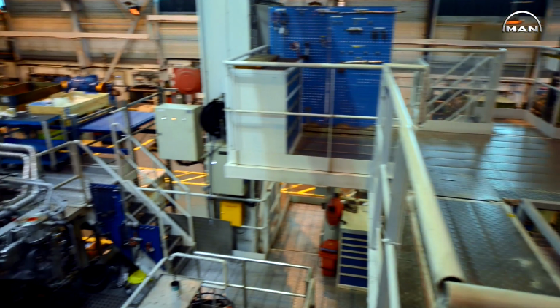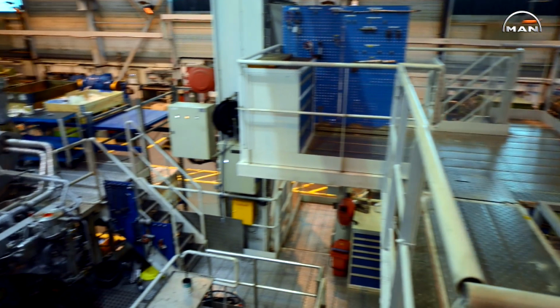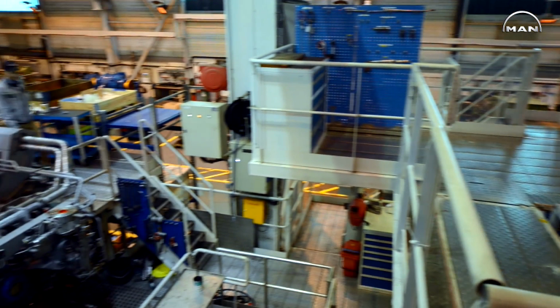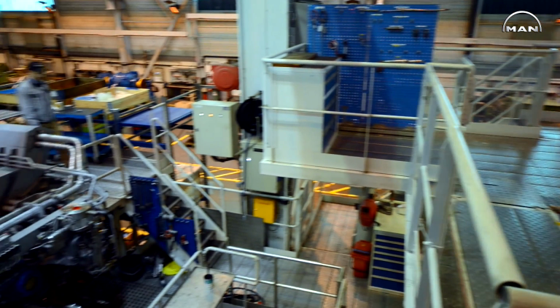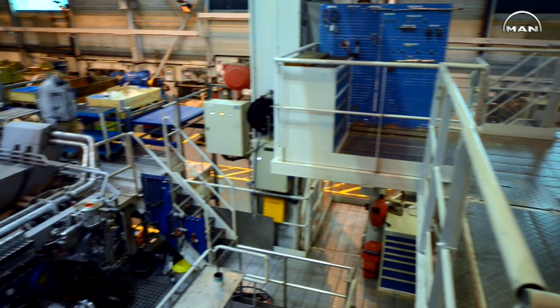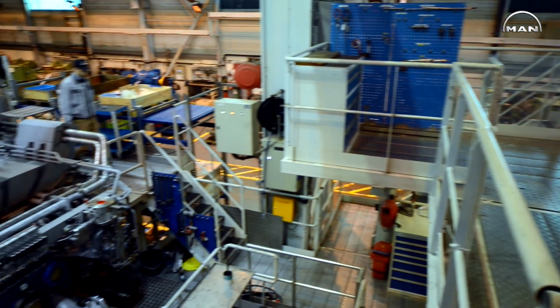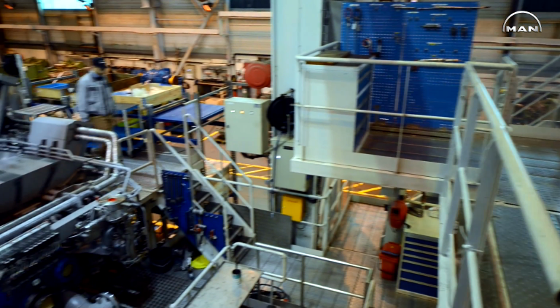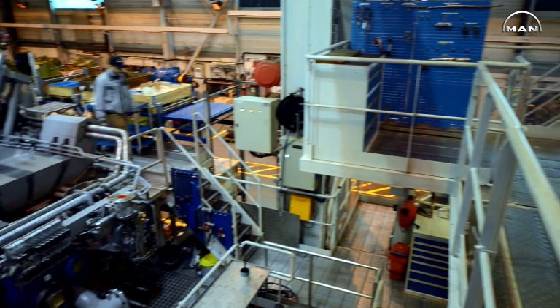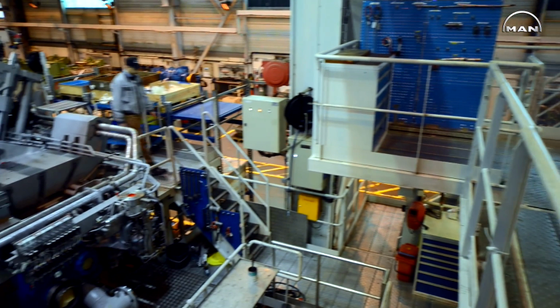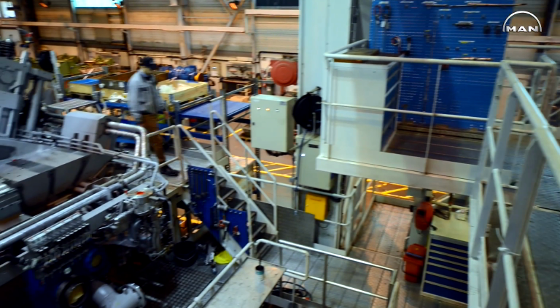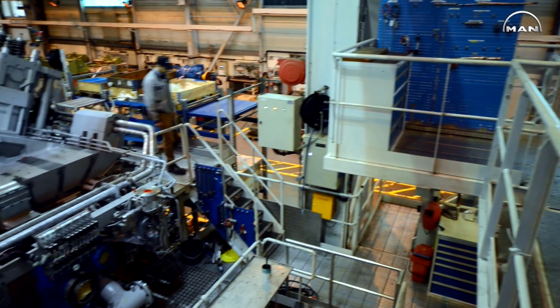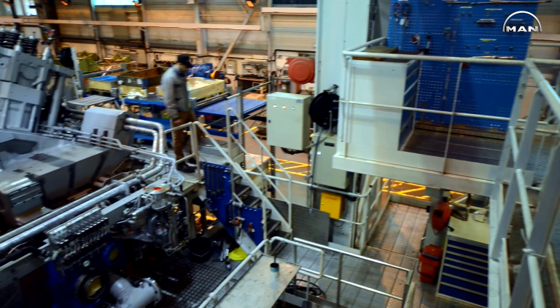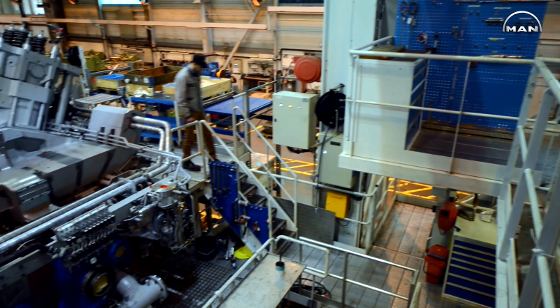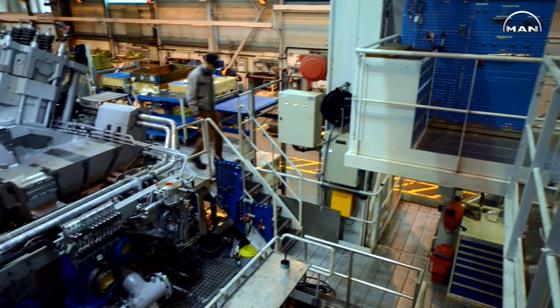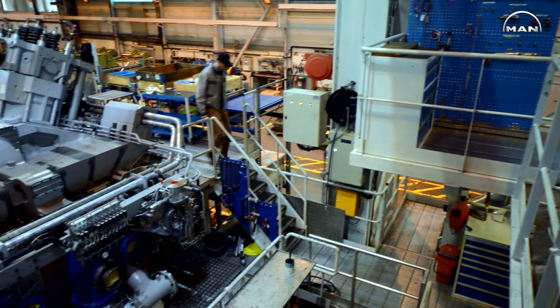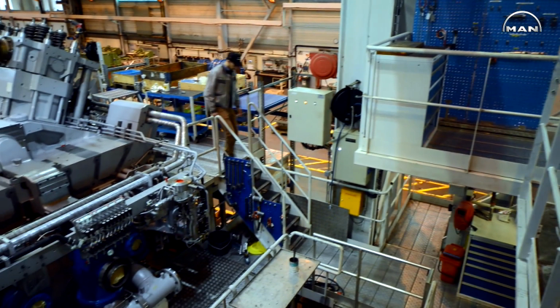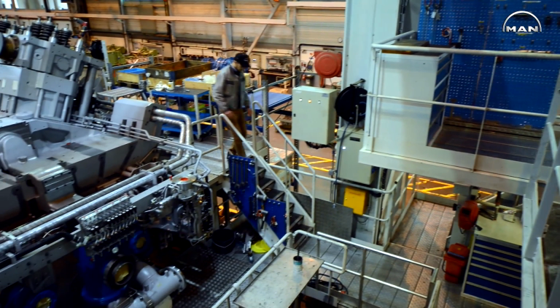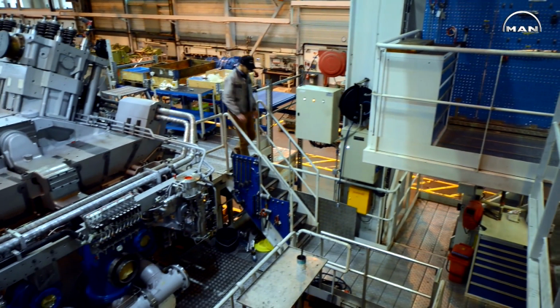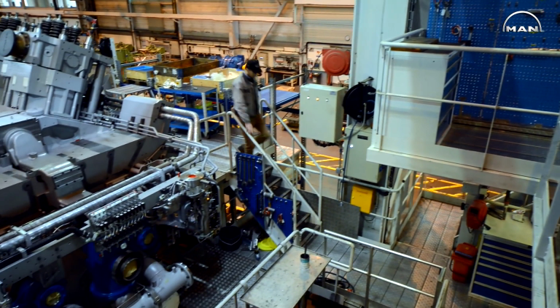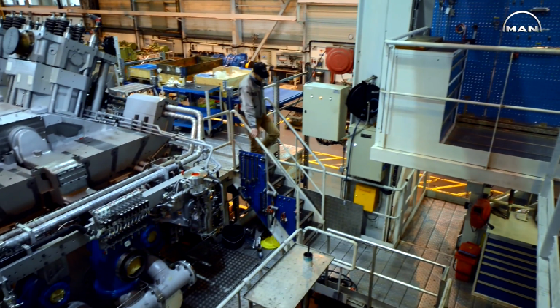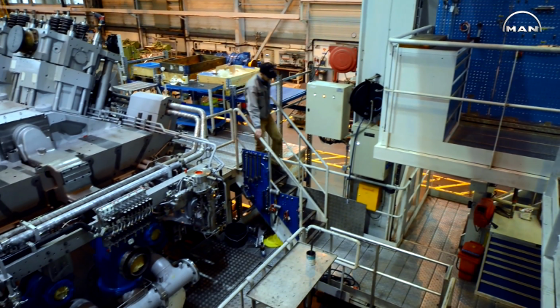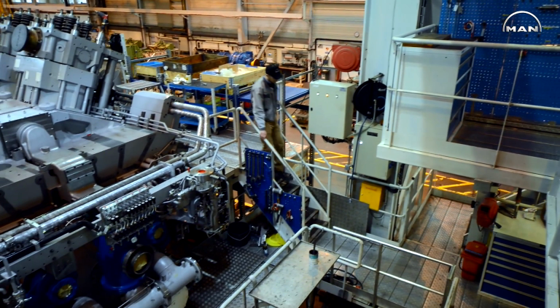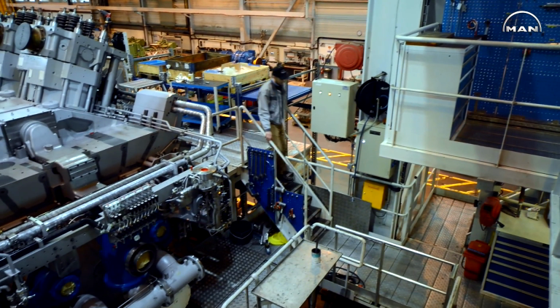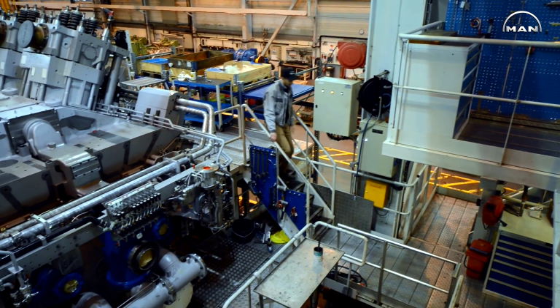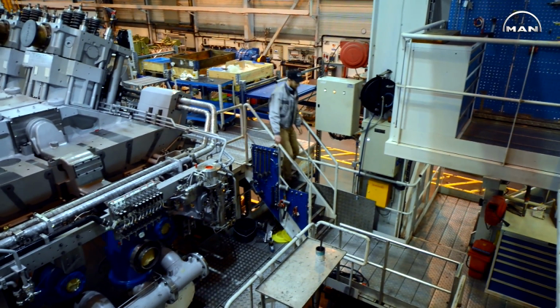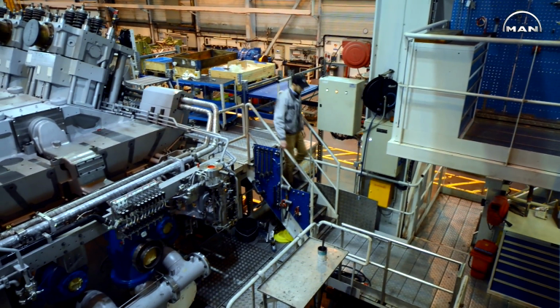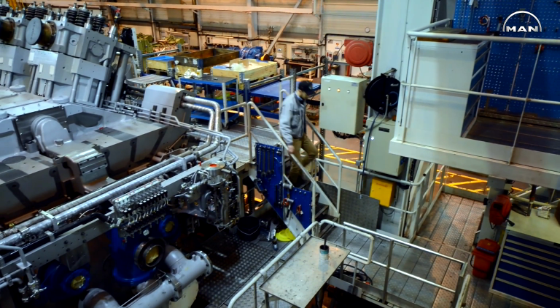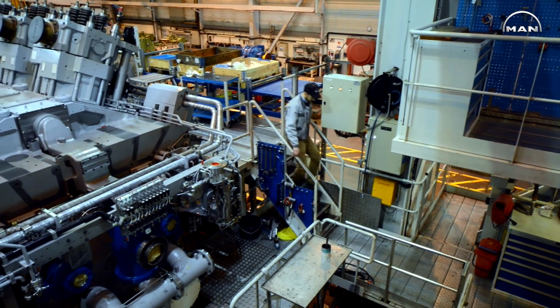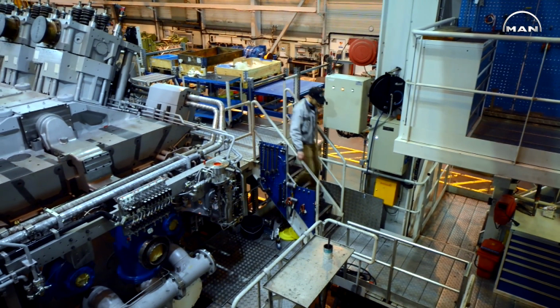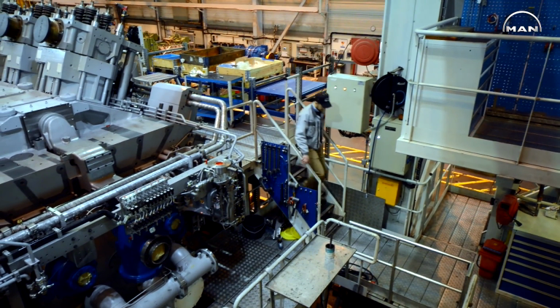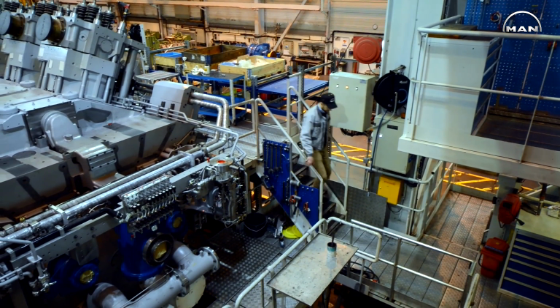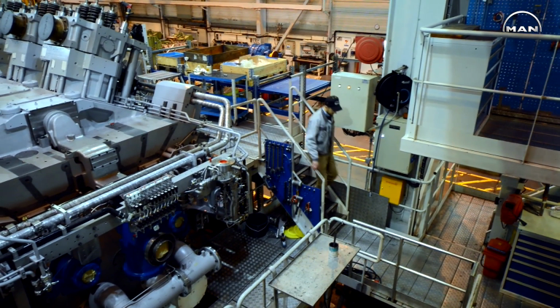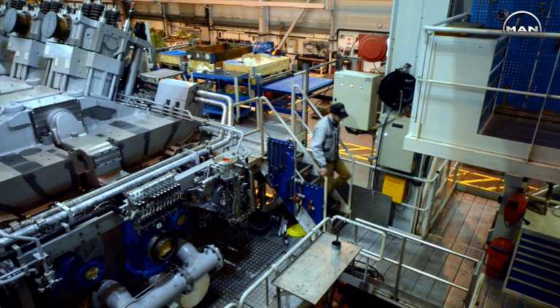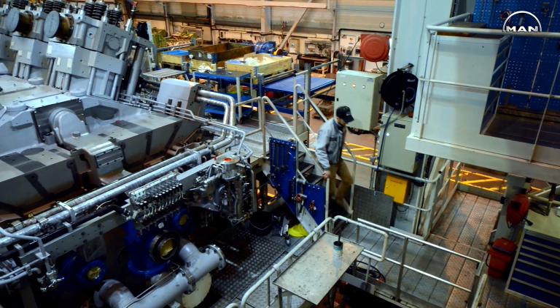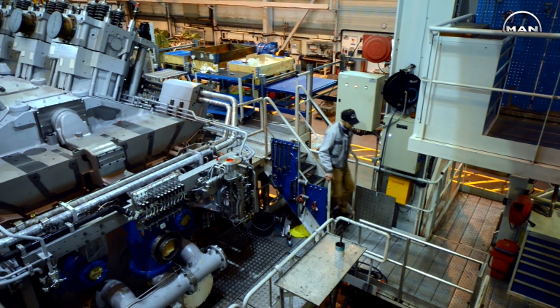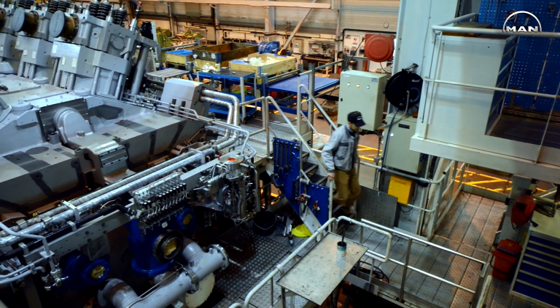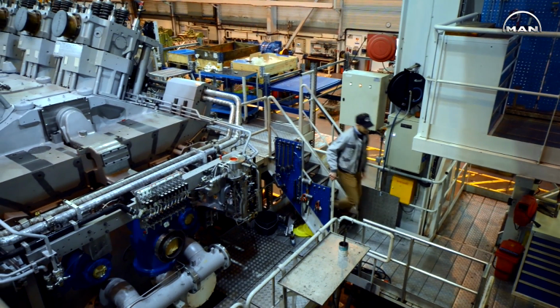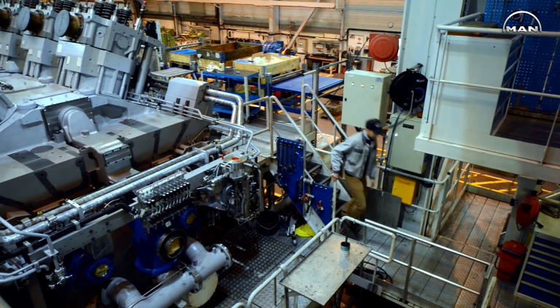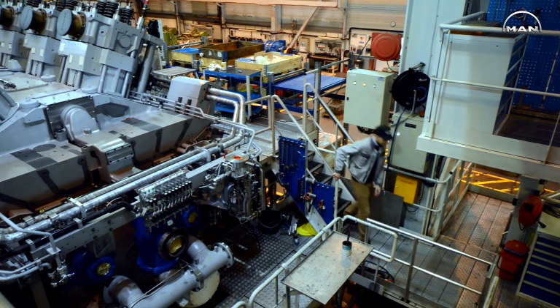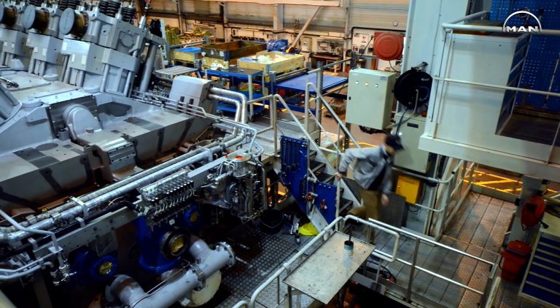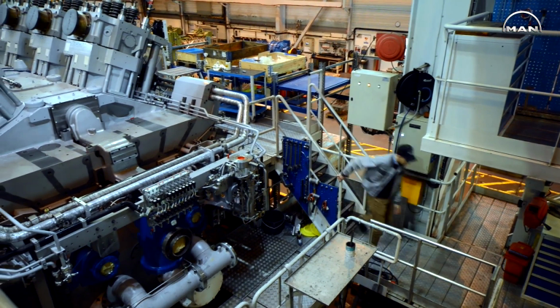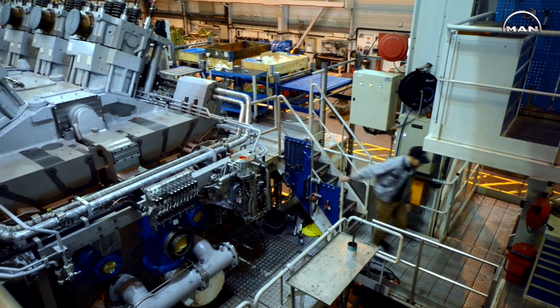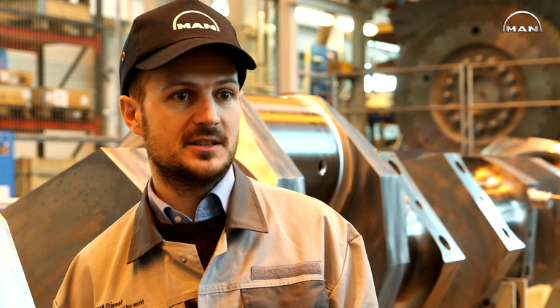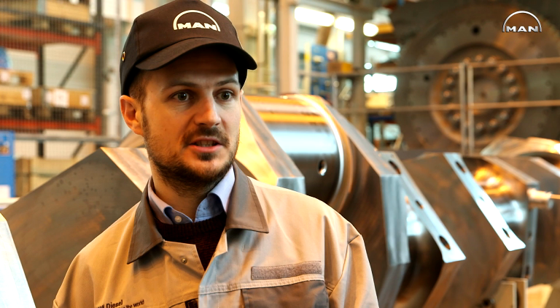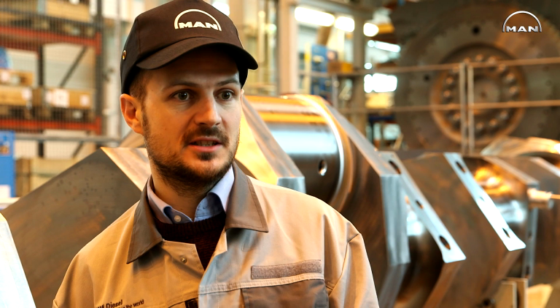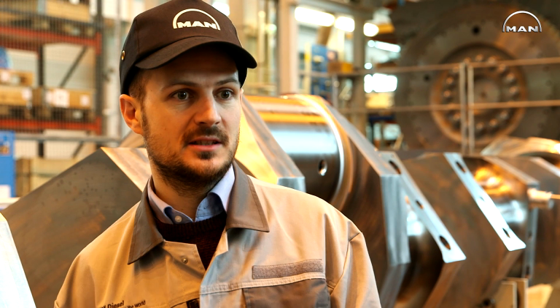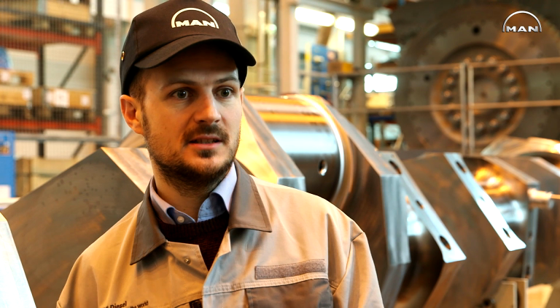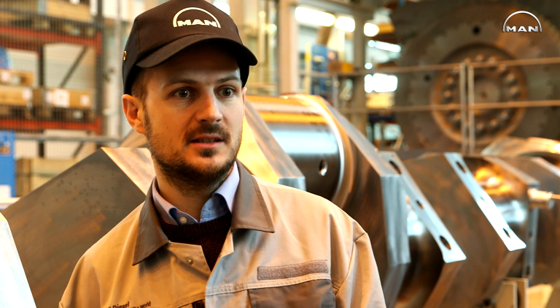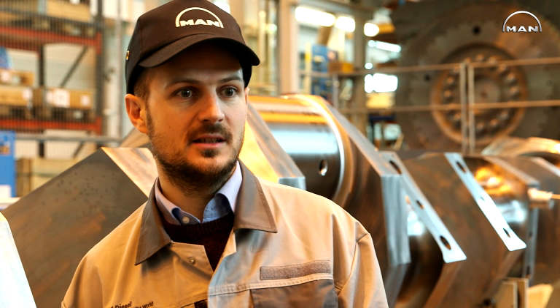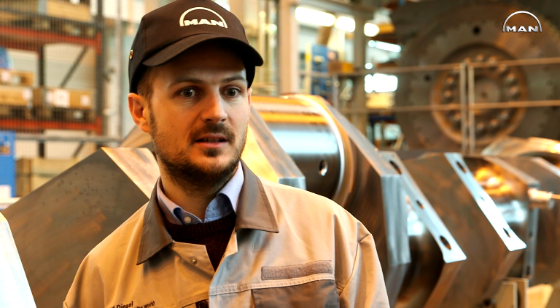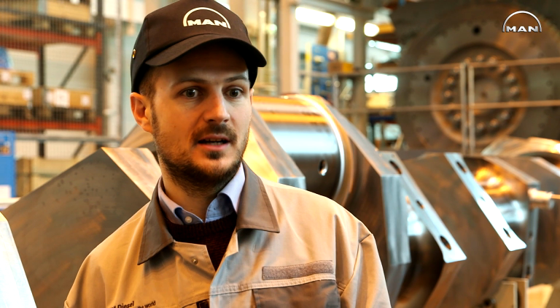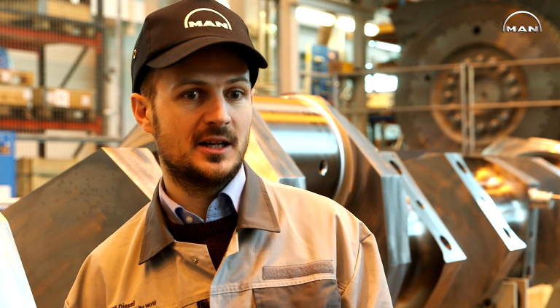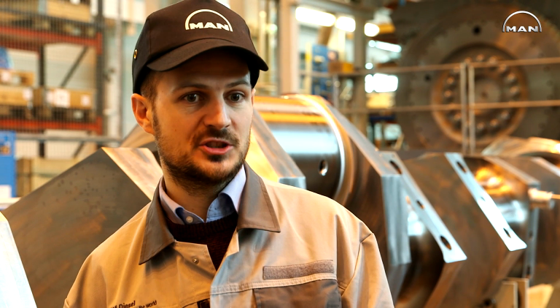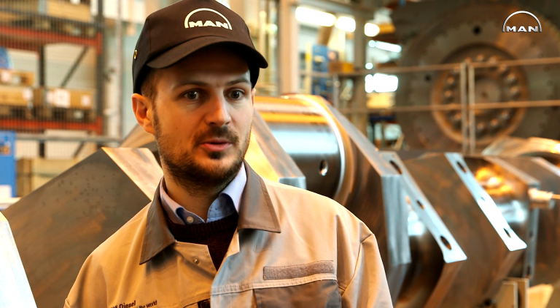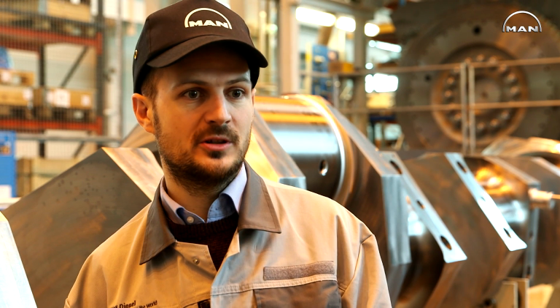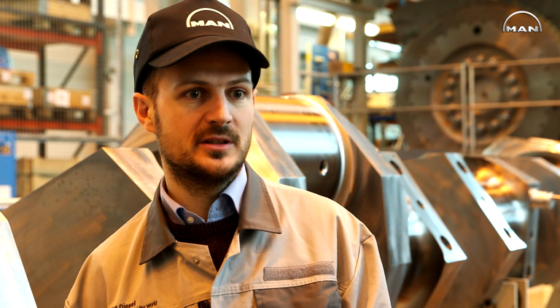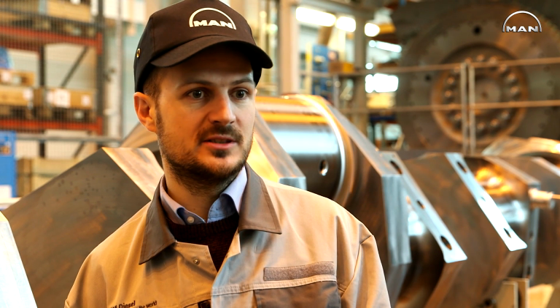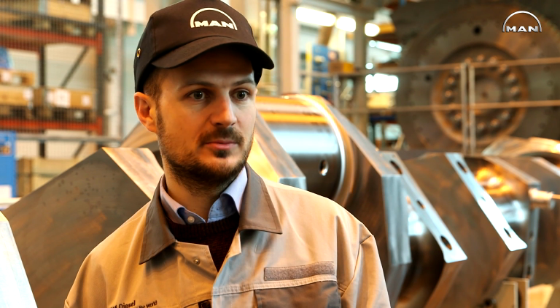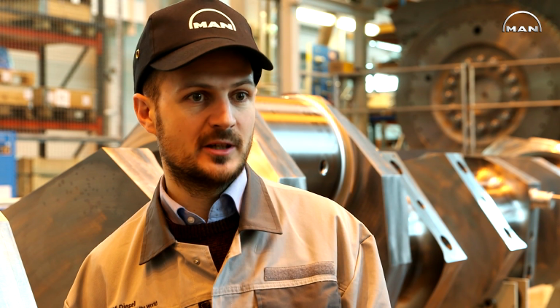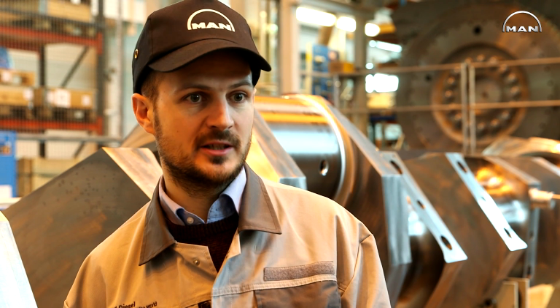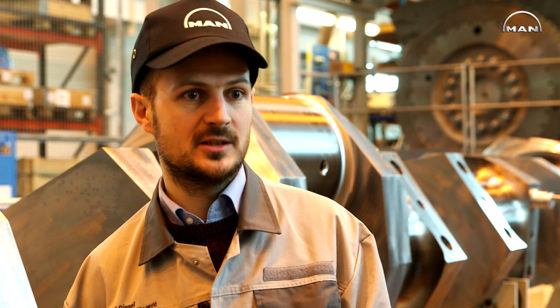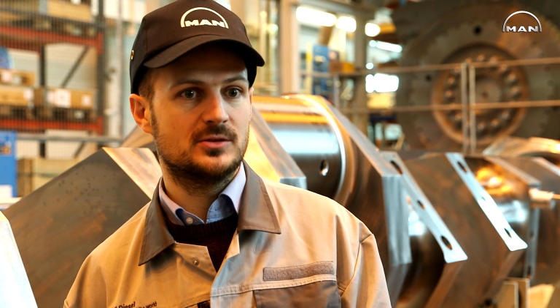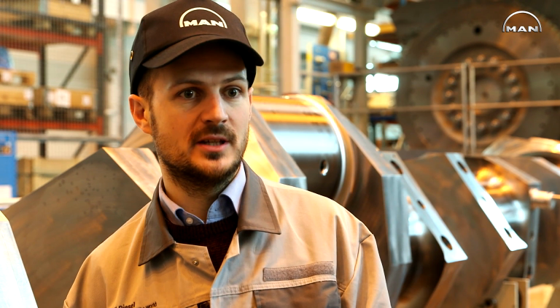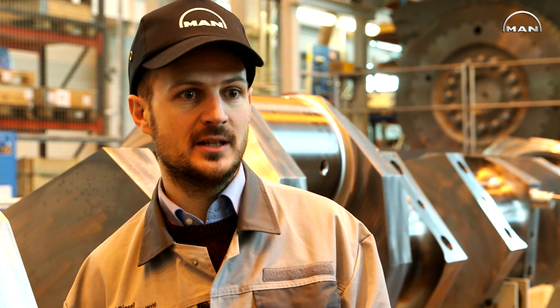The gas engines which we are supplying for Gibraltar are simply the most efficient large gas engines in the market today.